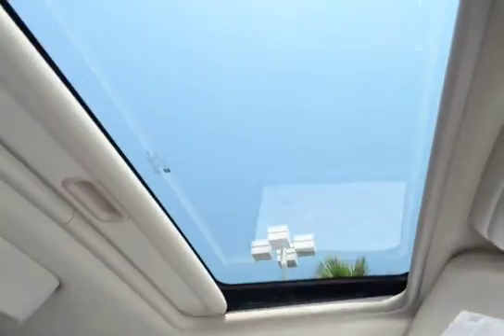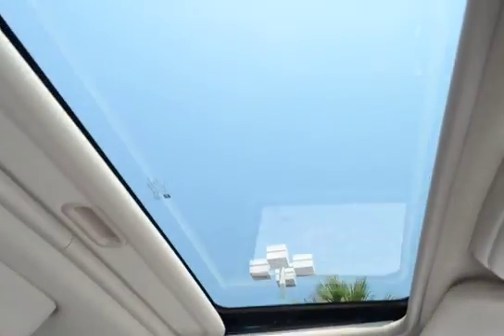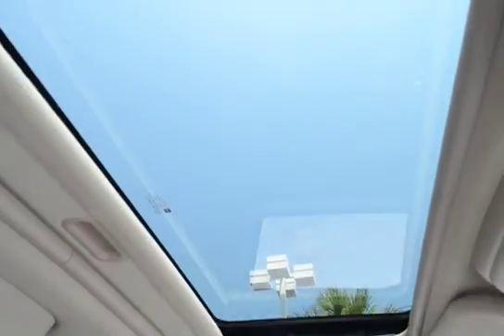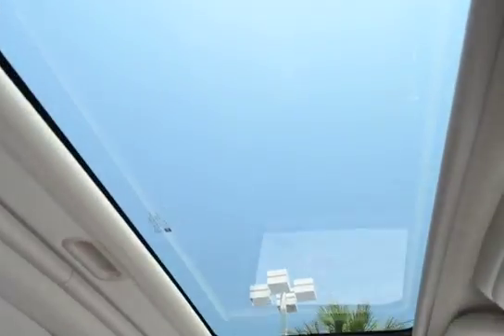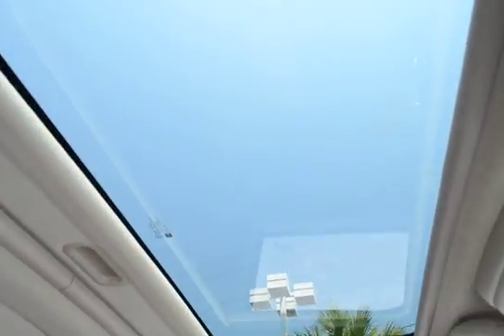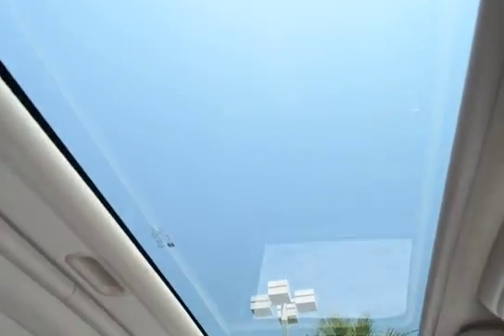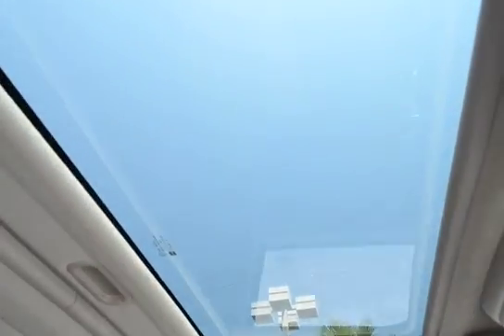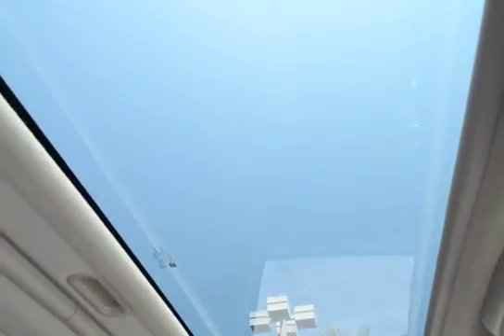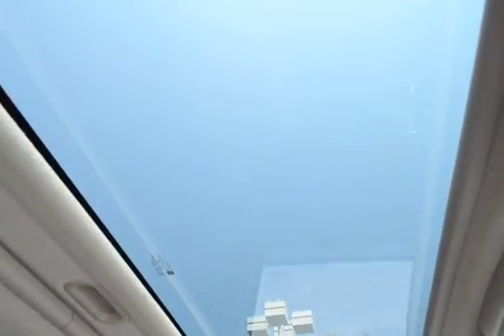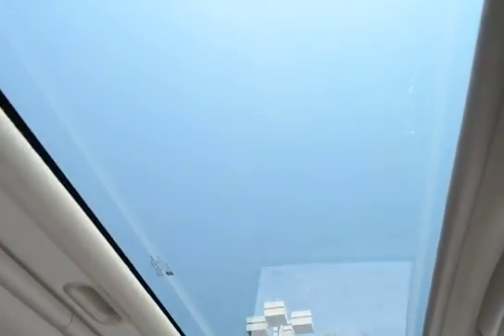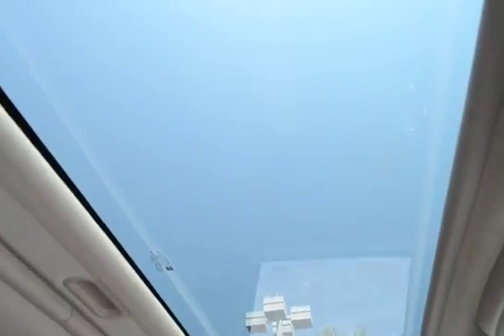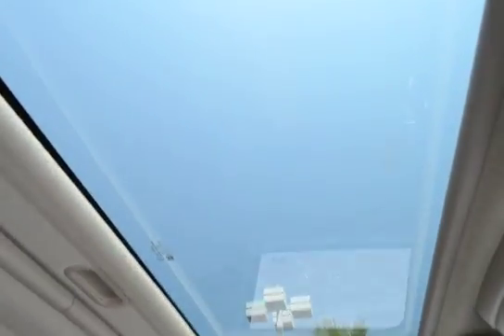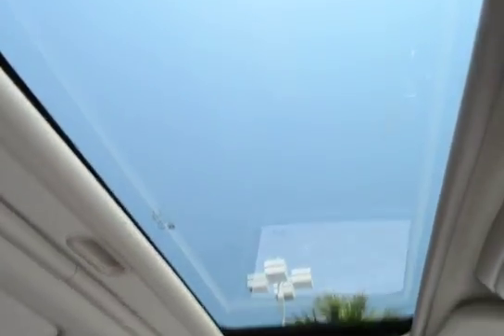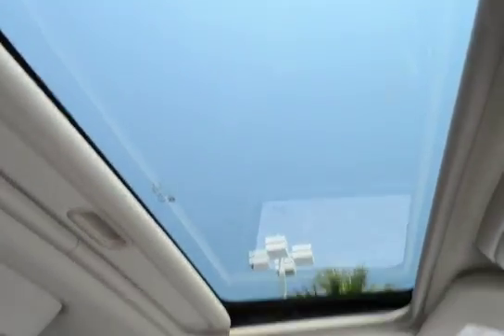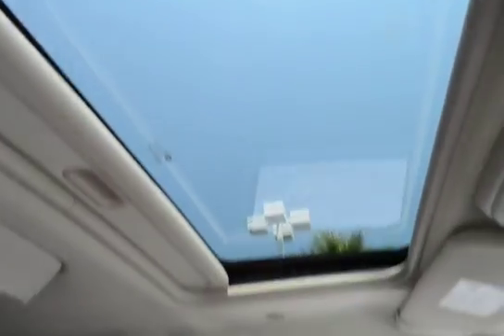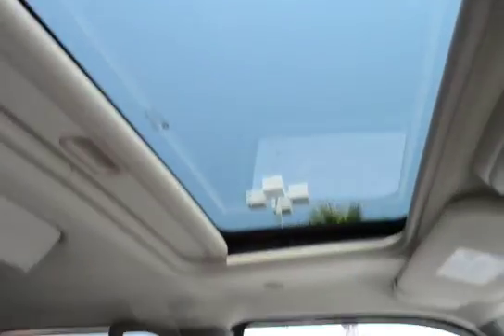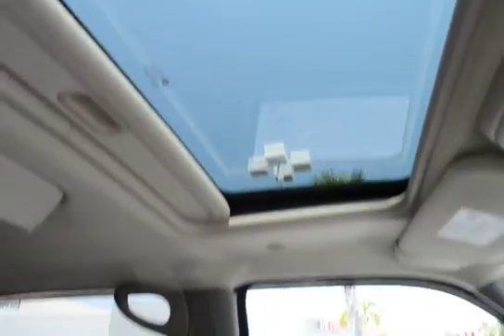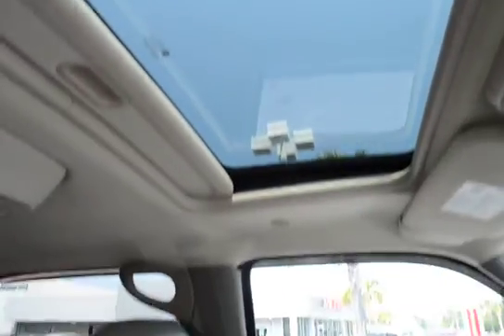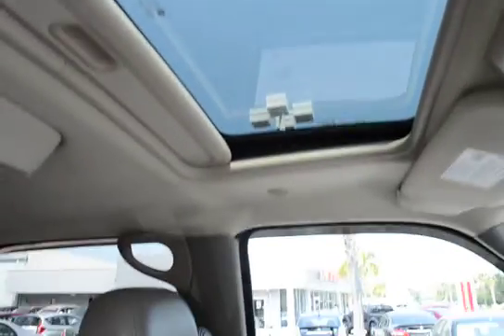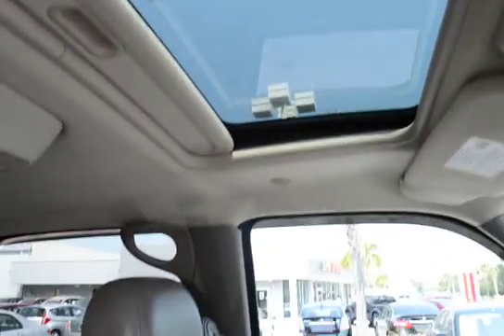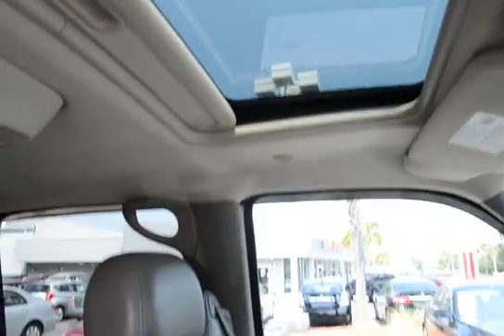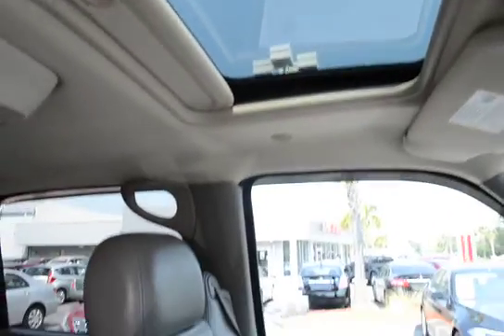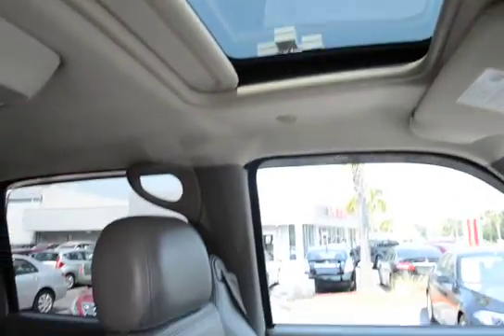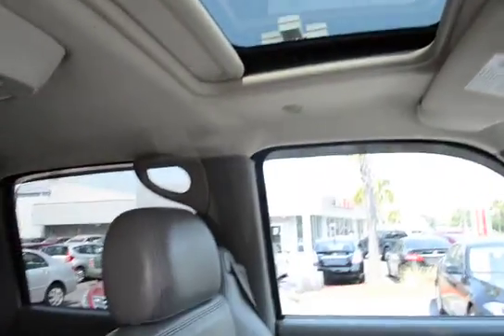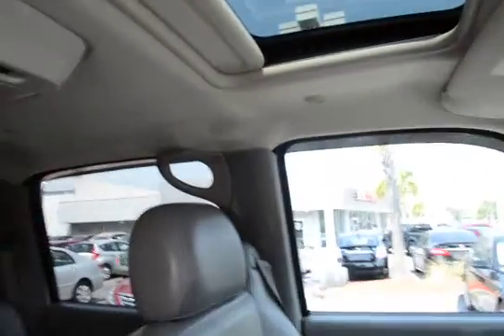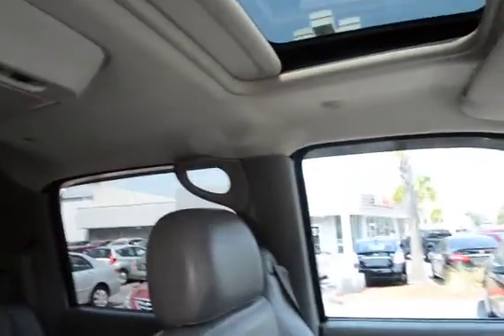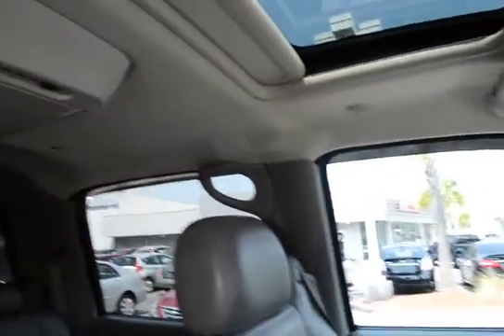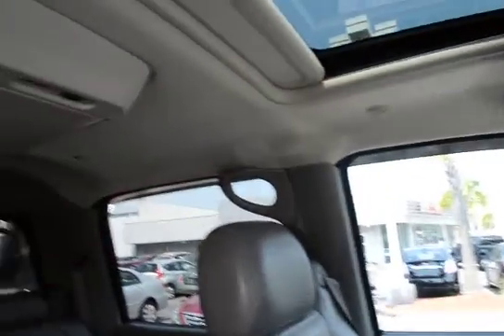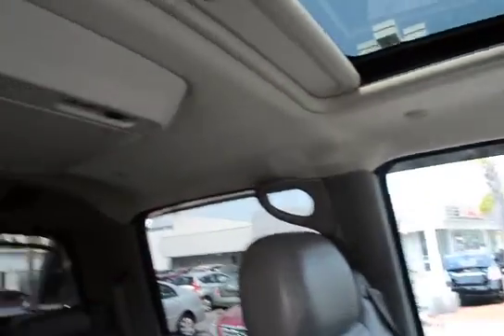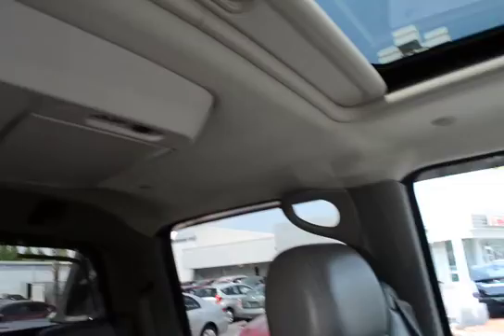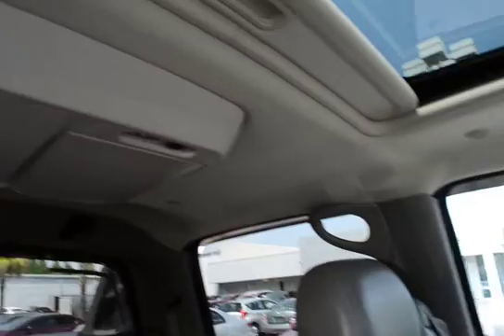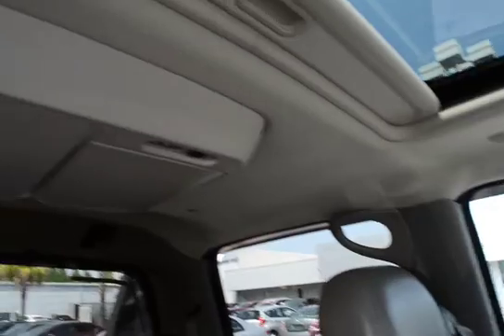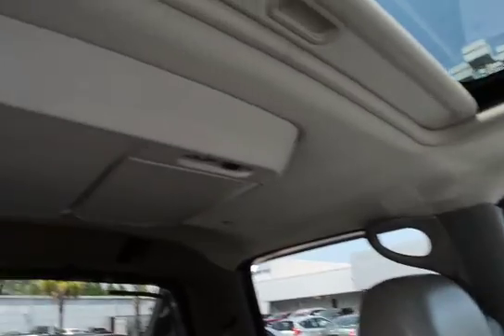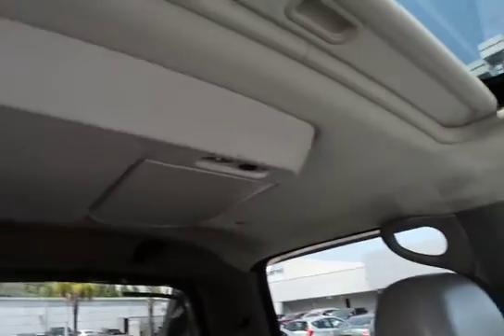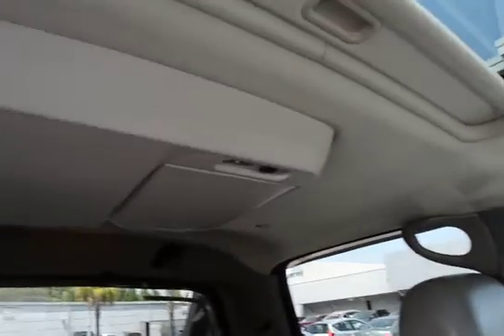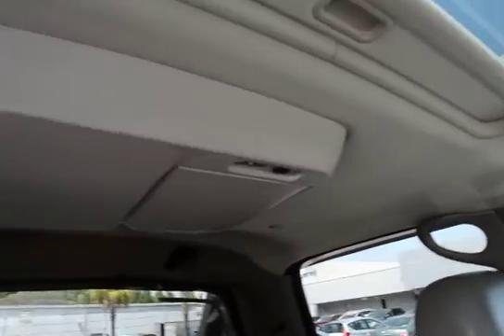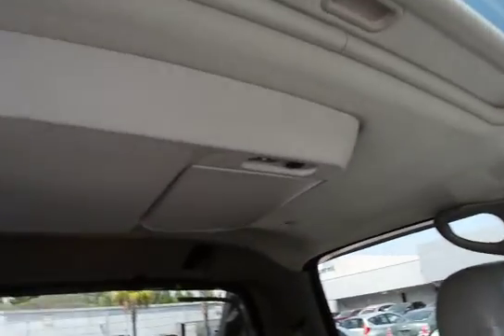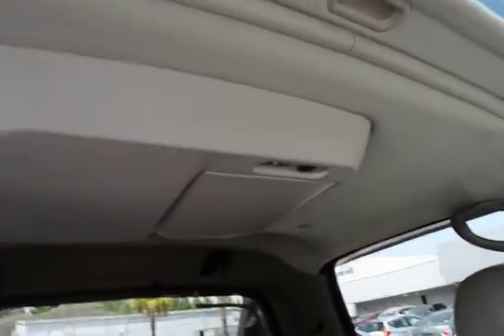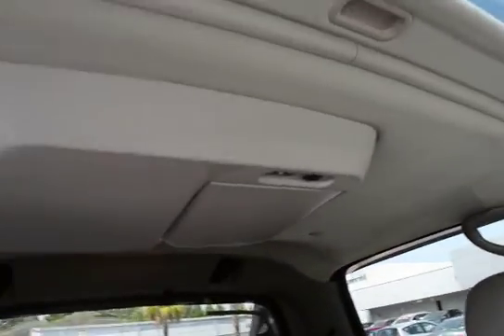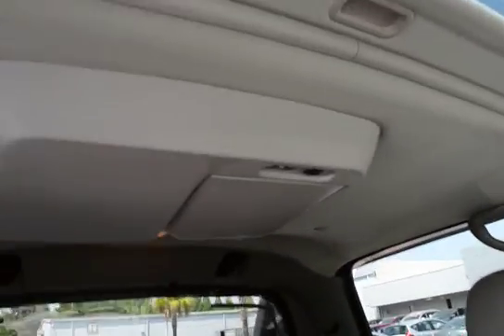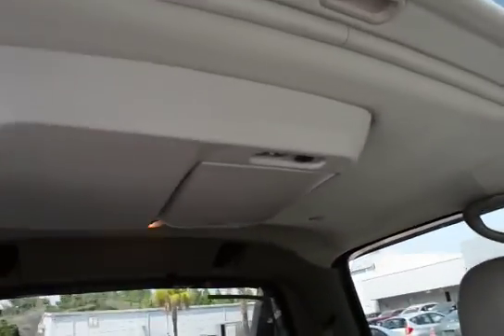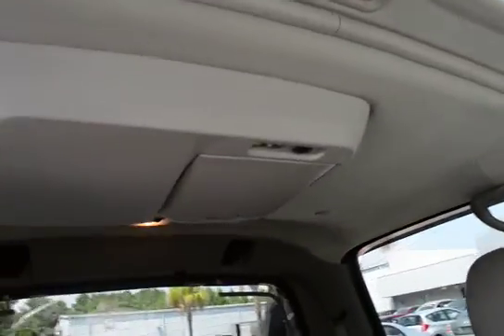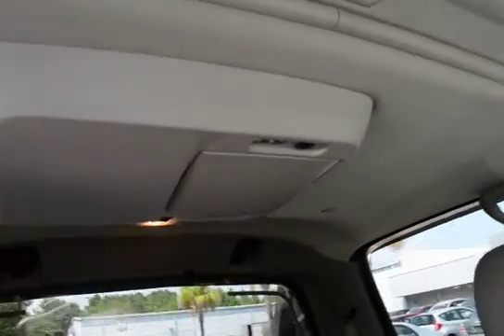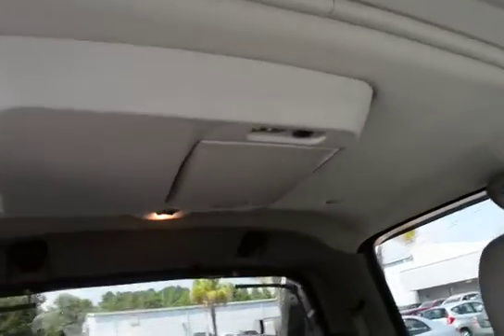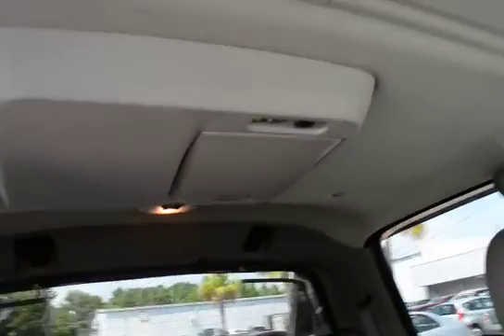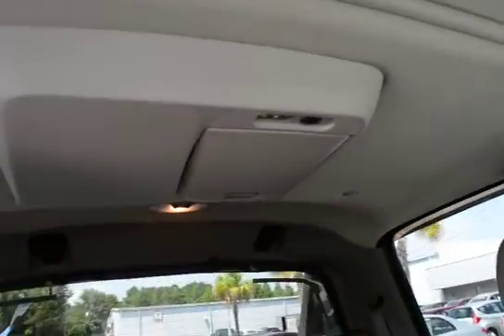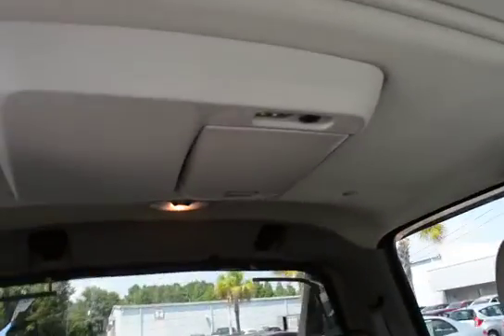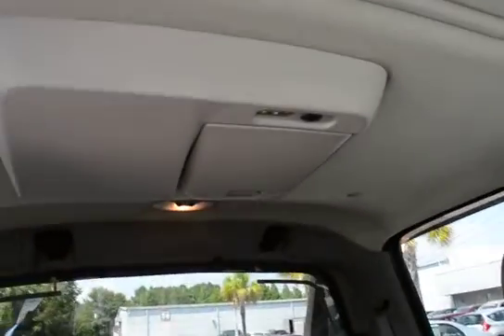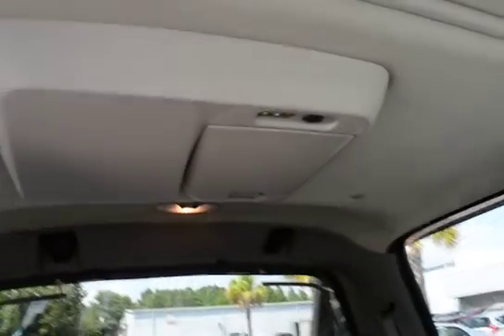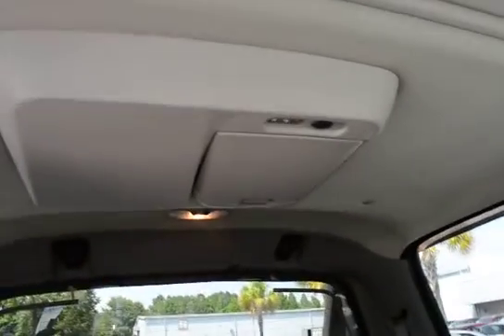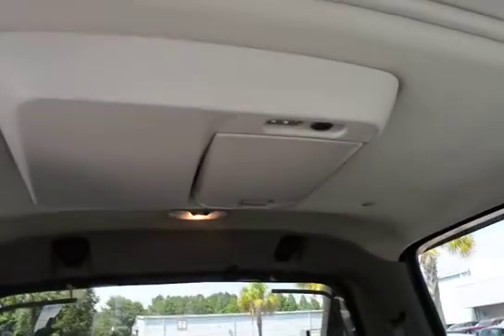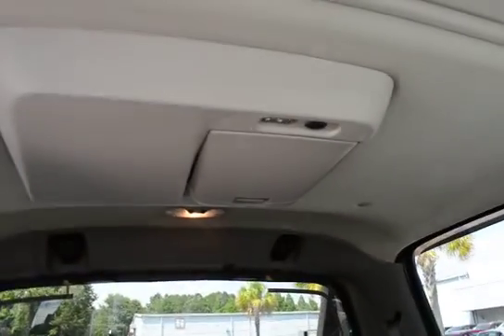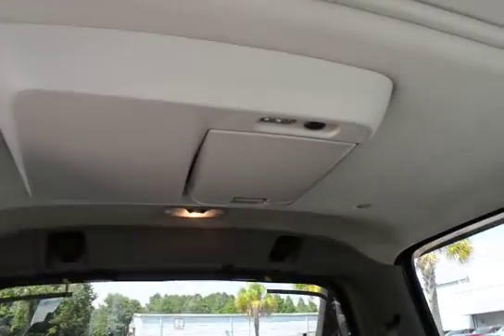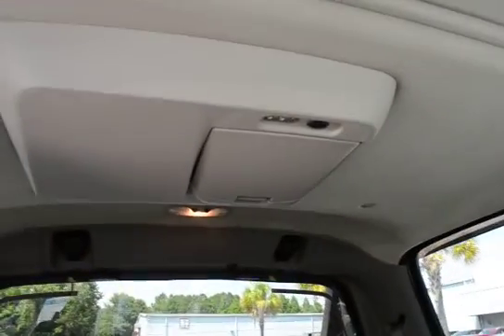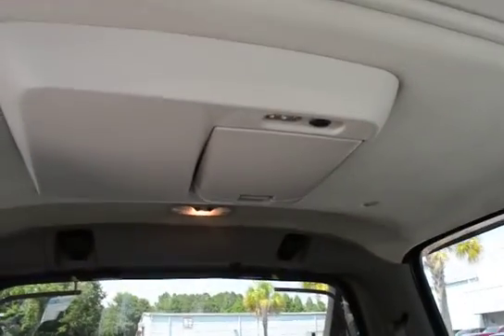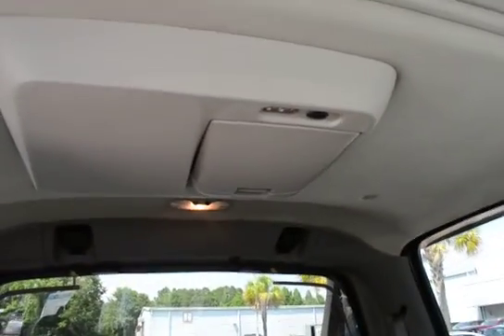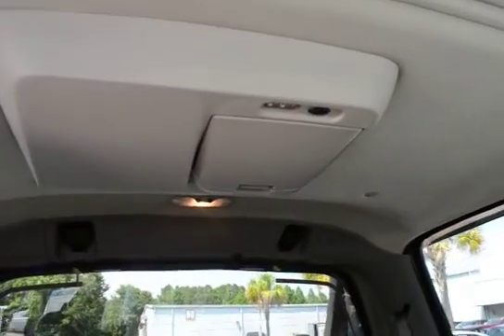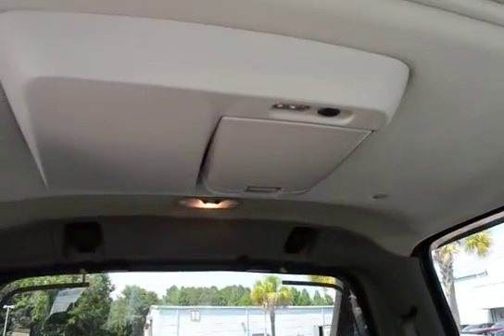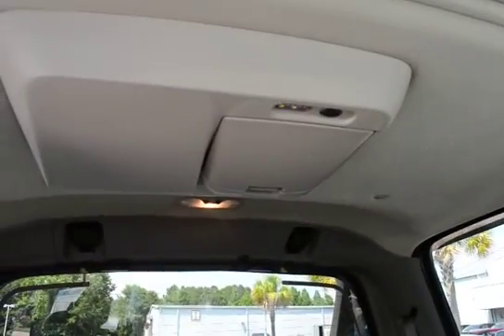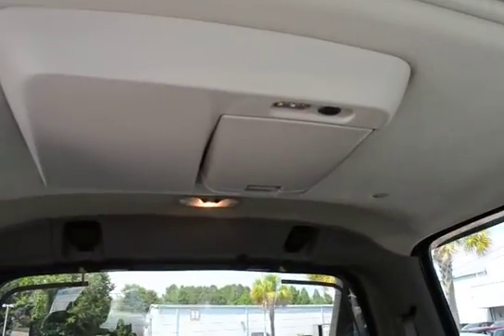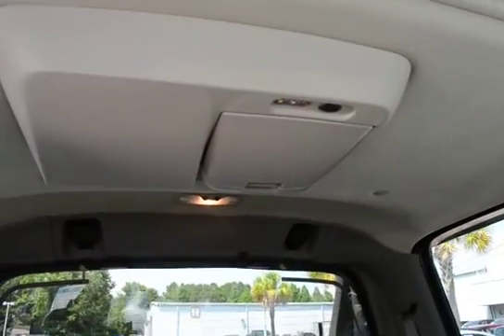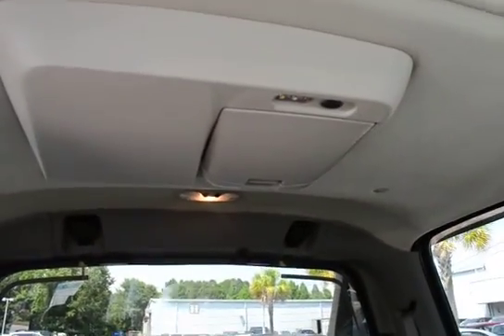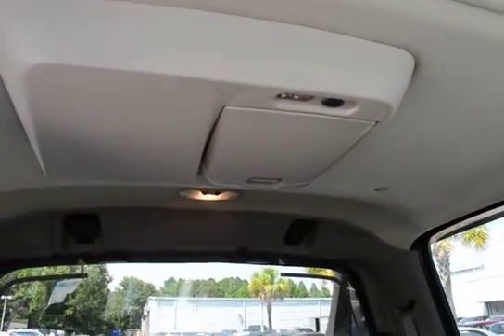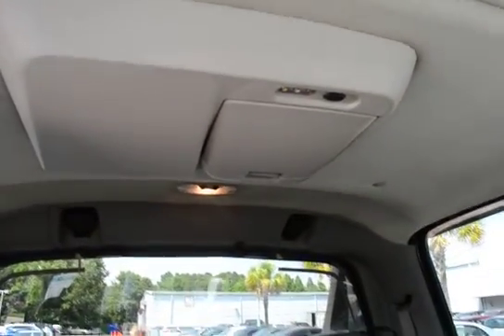It also has a sunroof, and there's a drop-down for your DVD entertainment system.